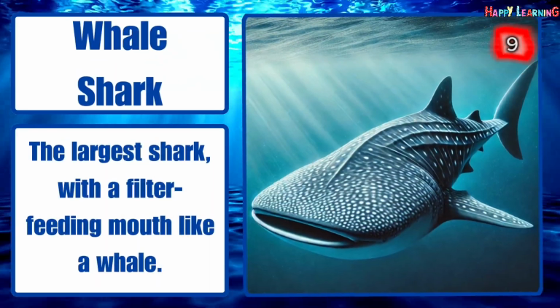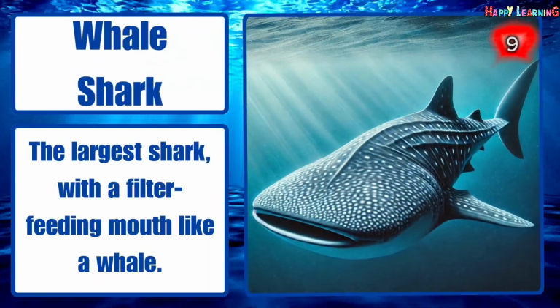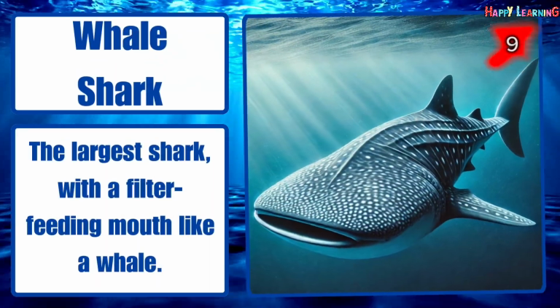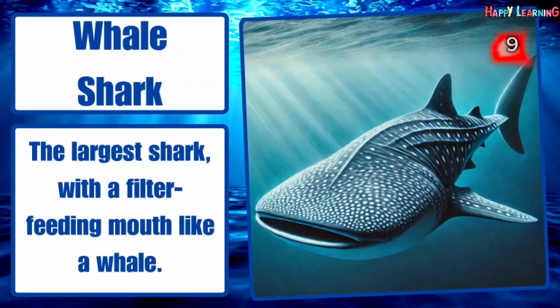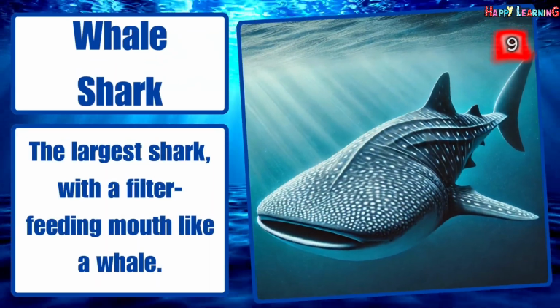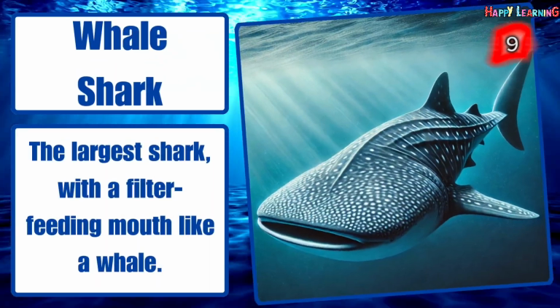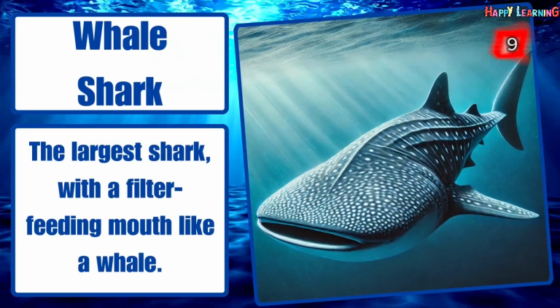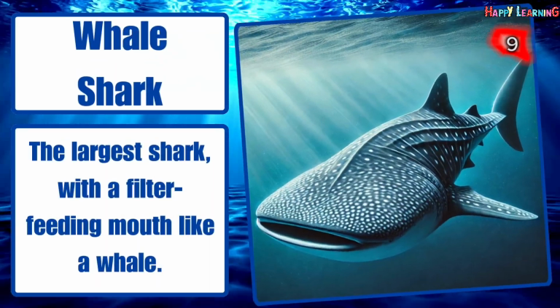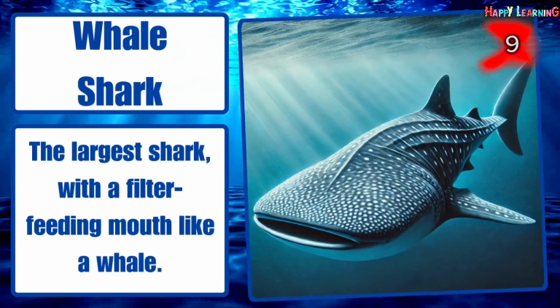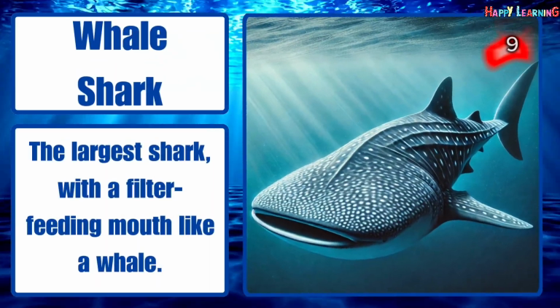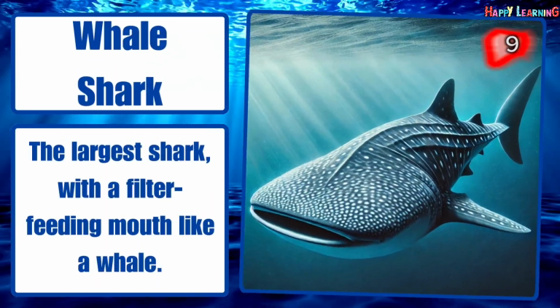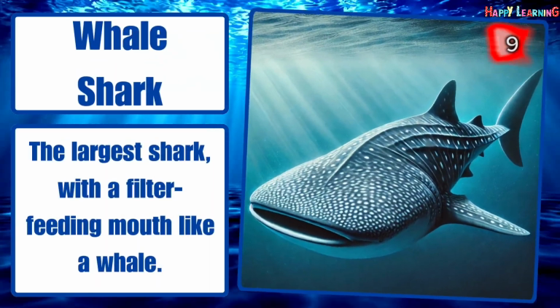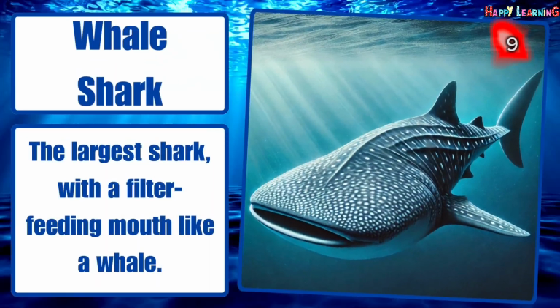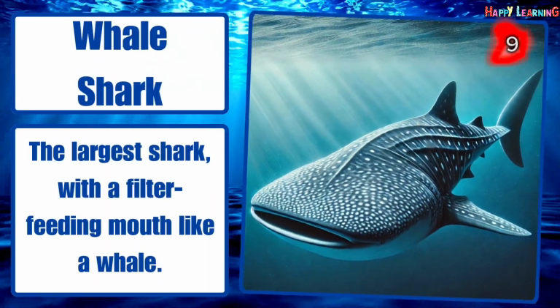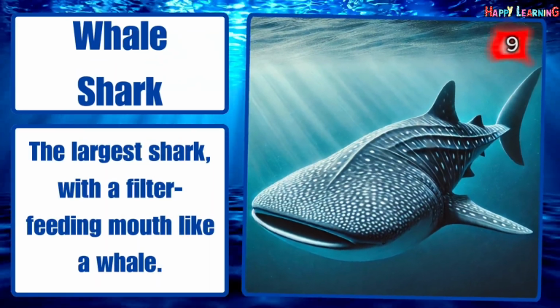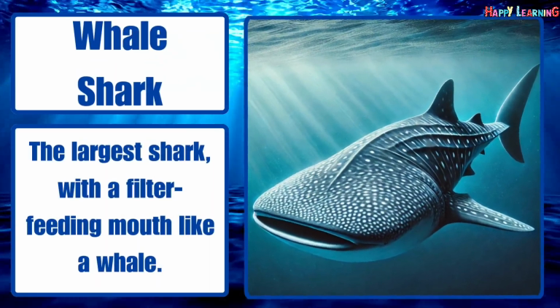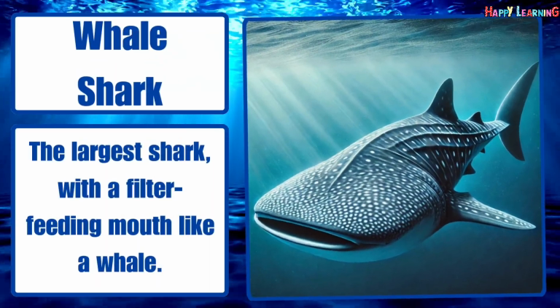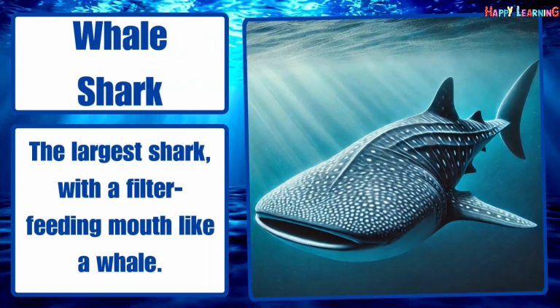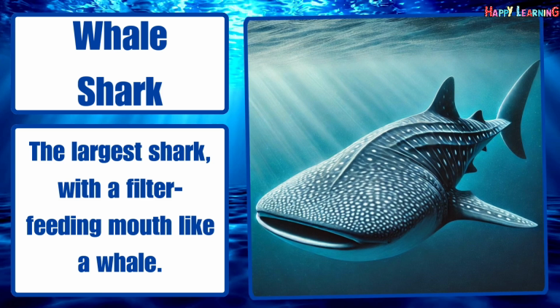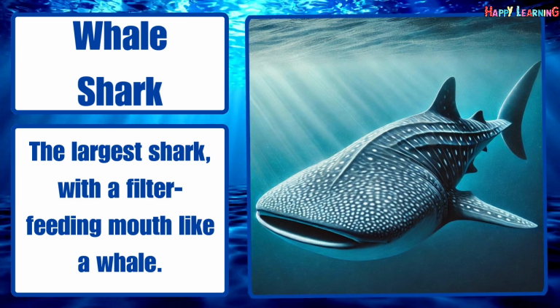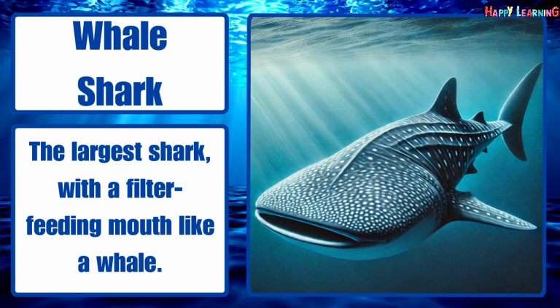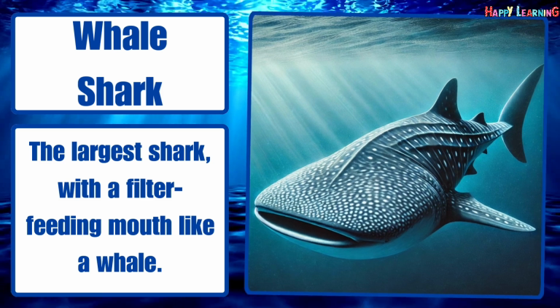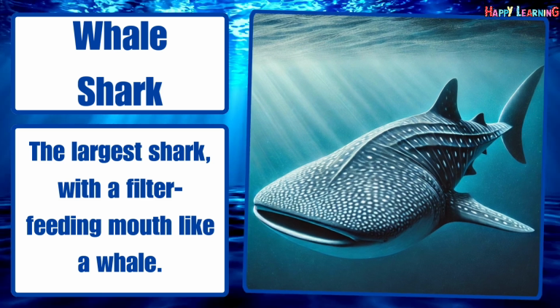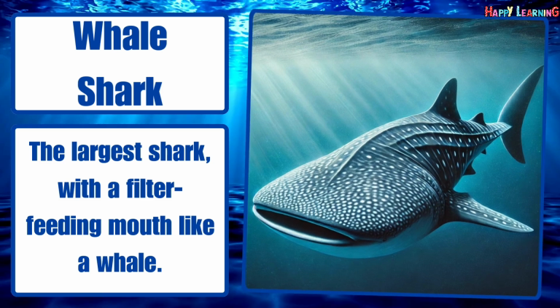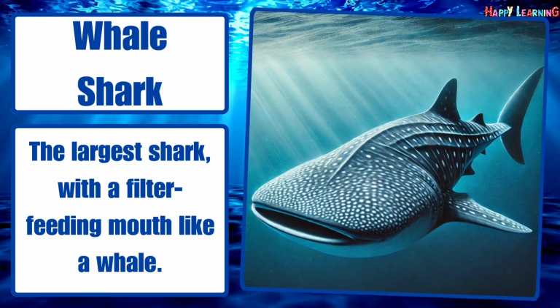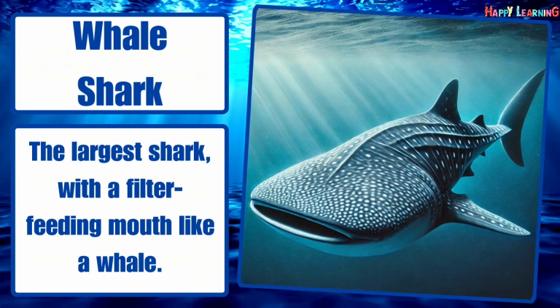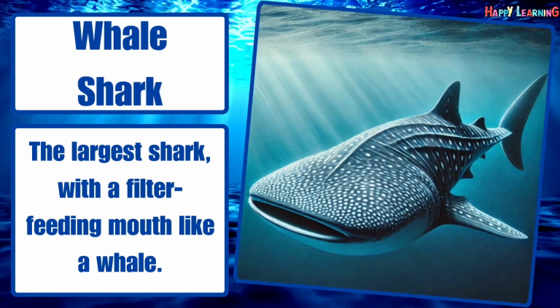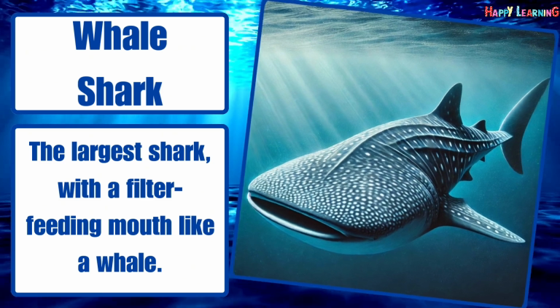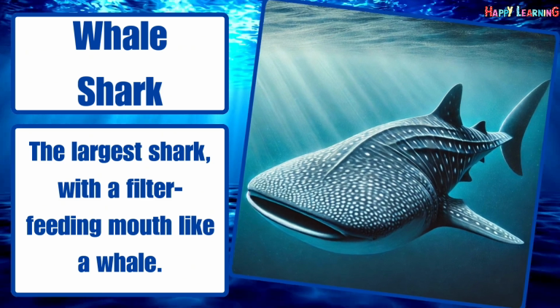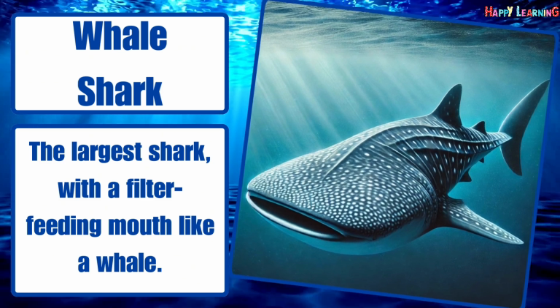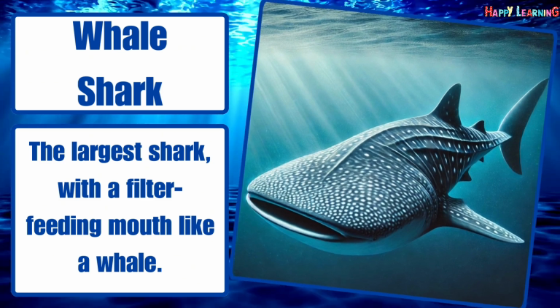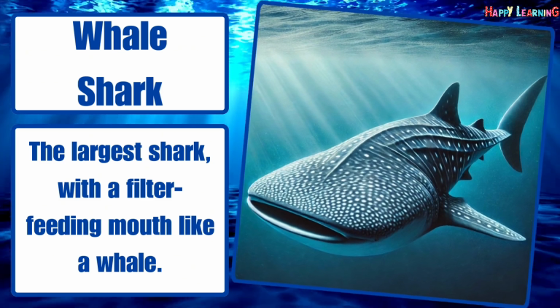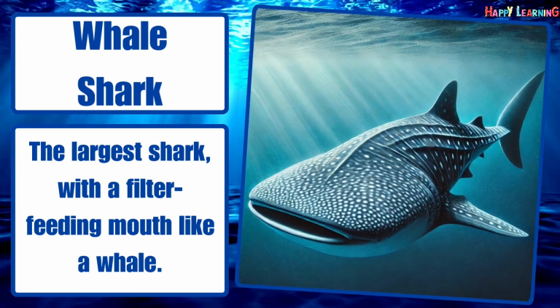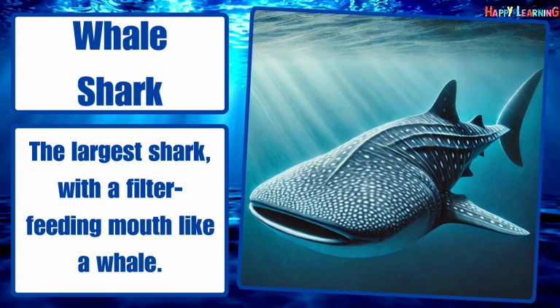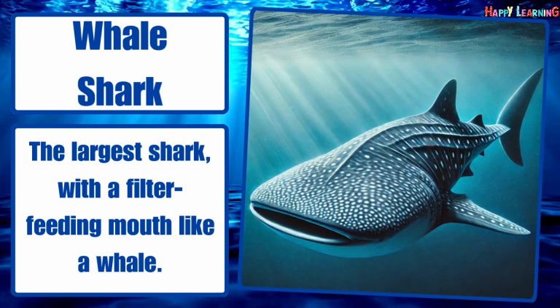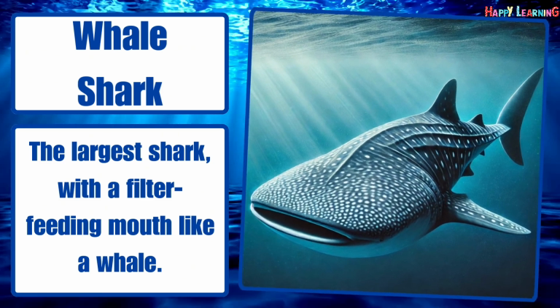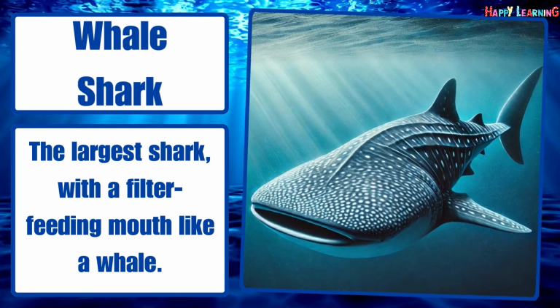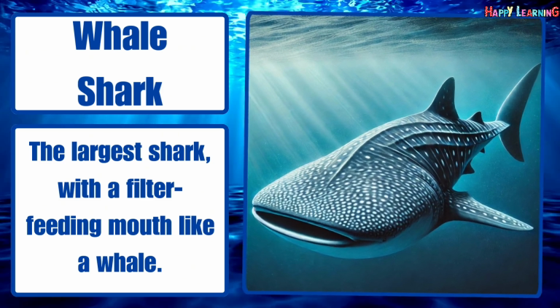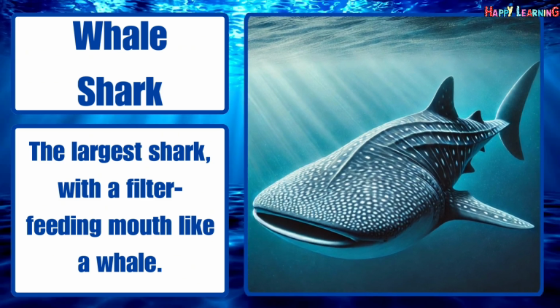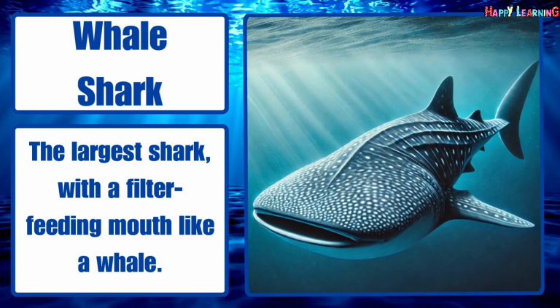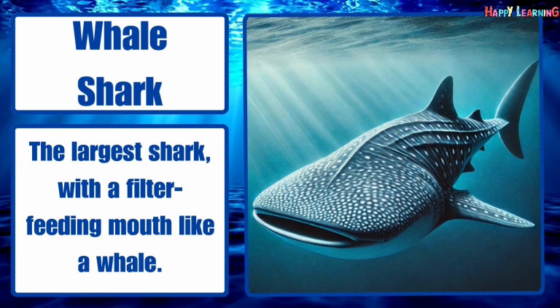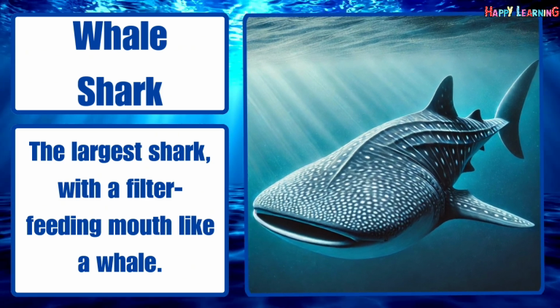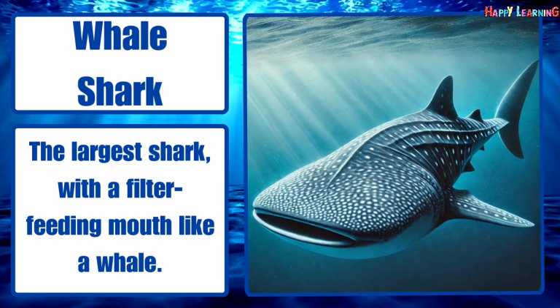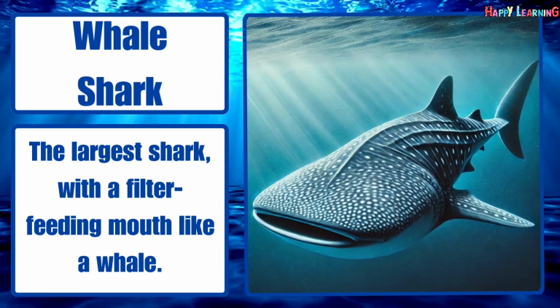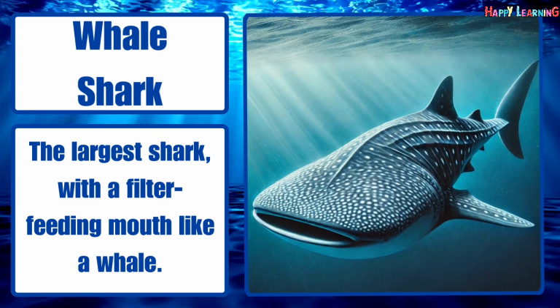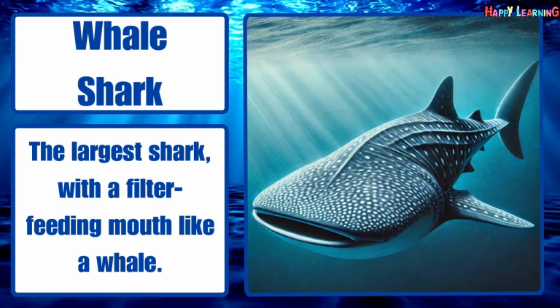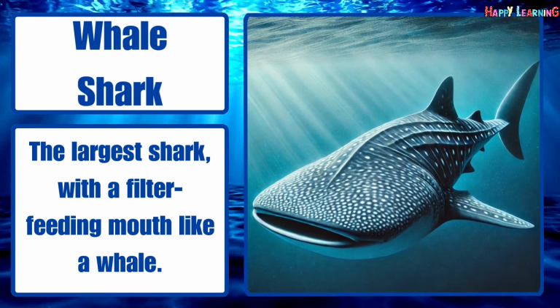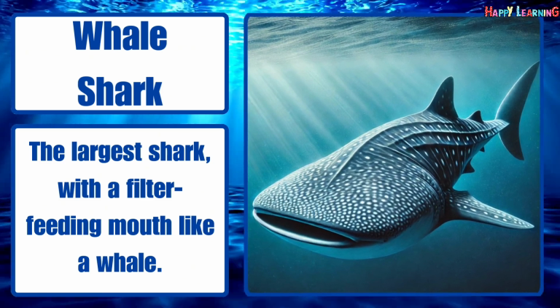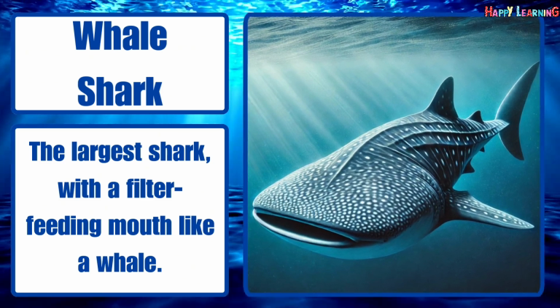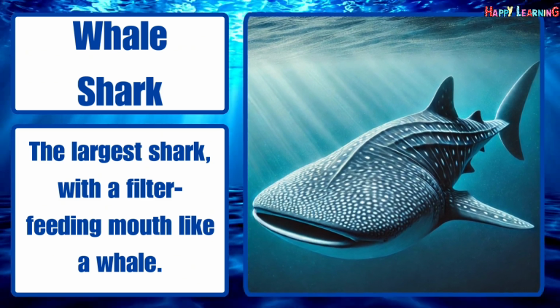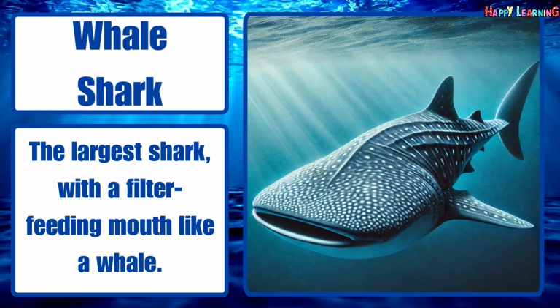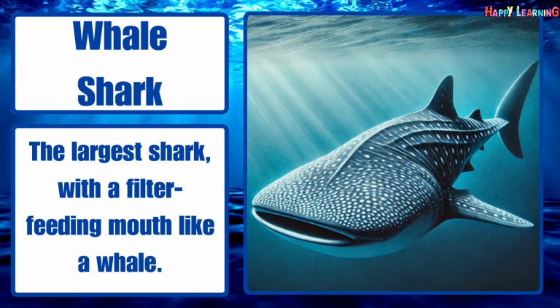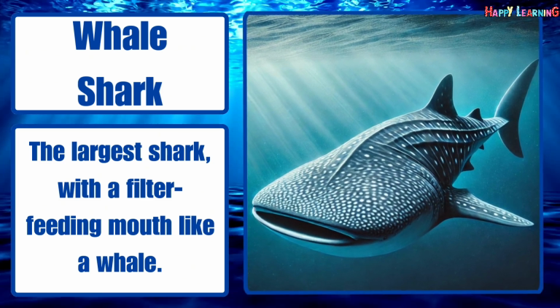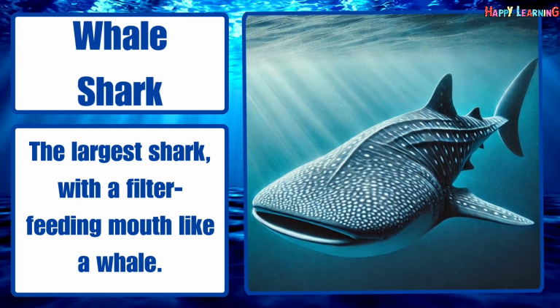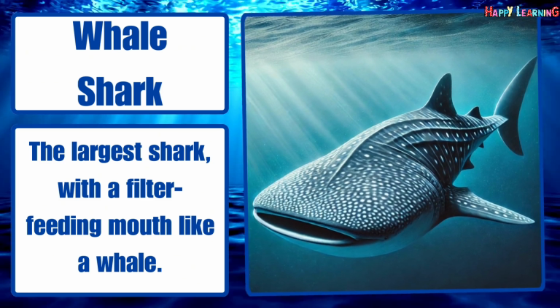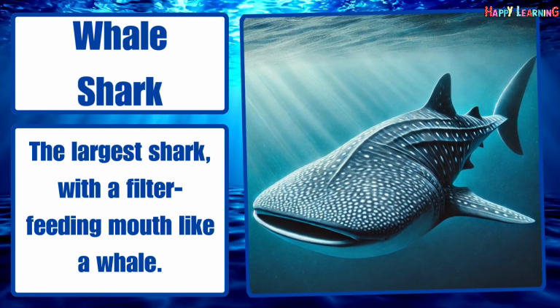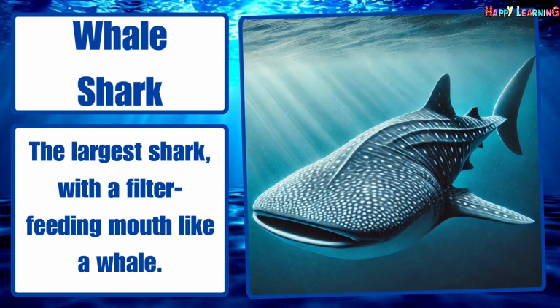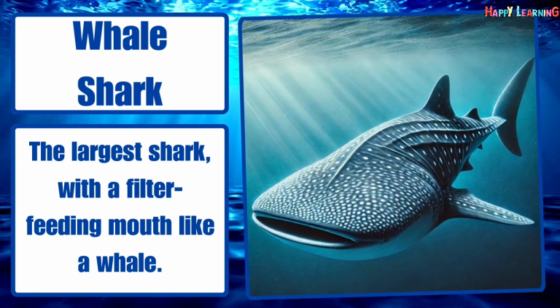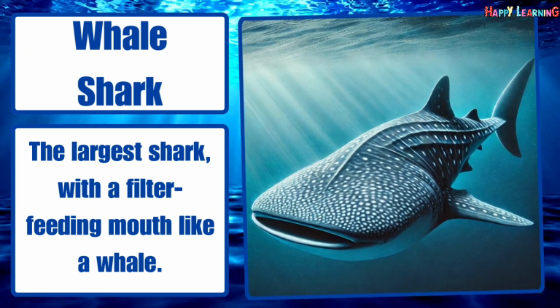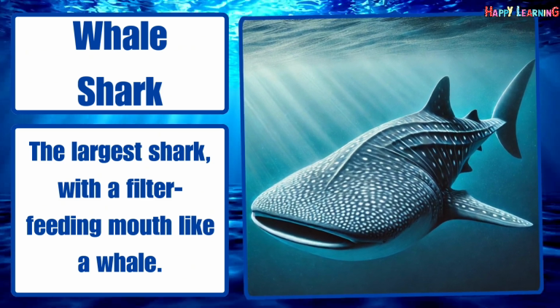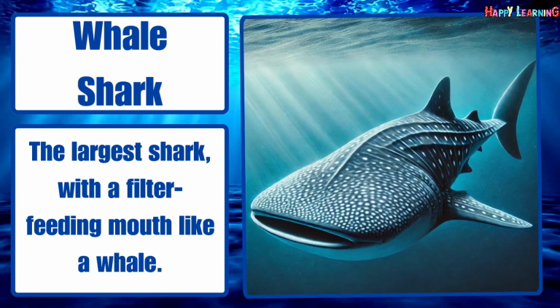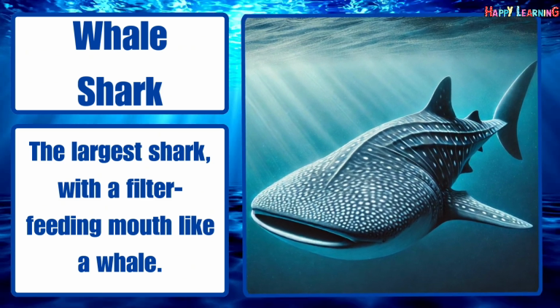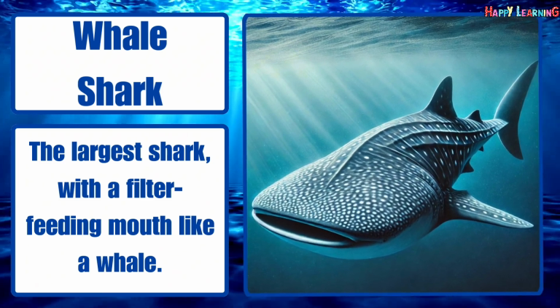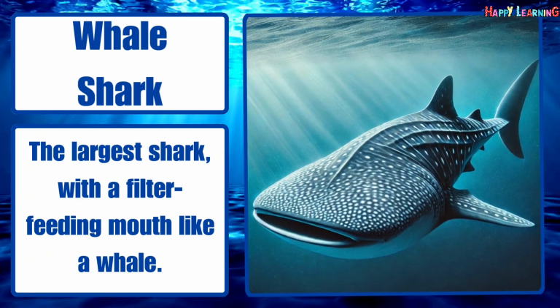Whale shark. The largest shark, with a filter-feeding mouth like a whale.